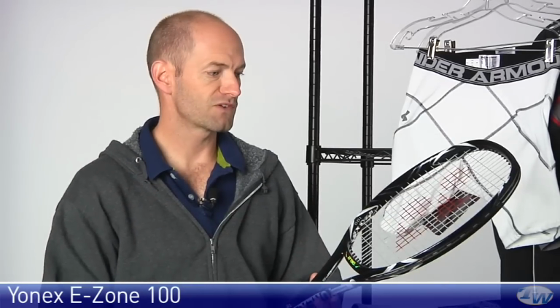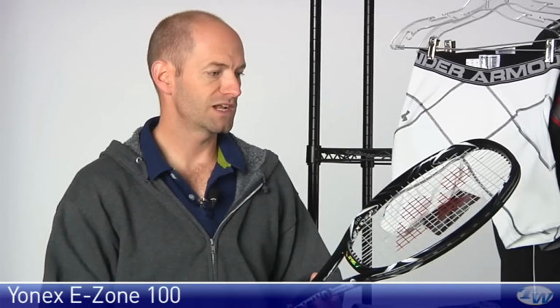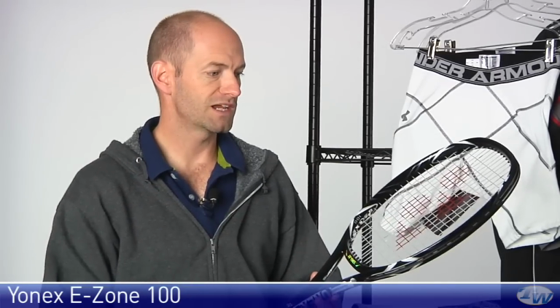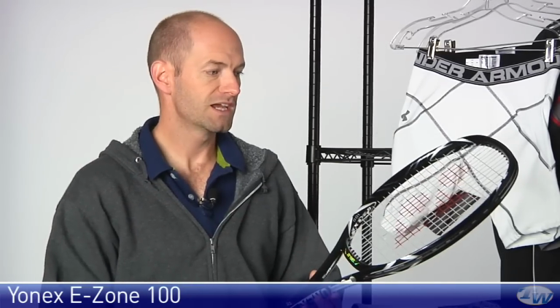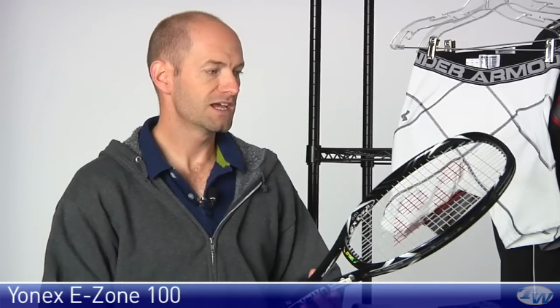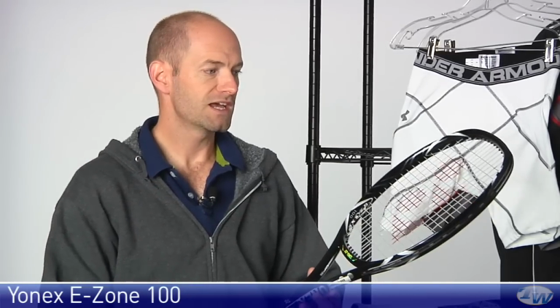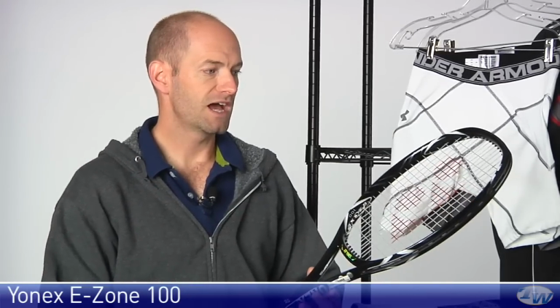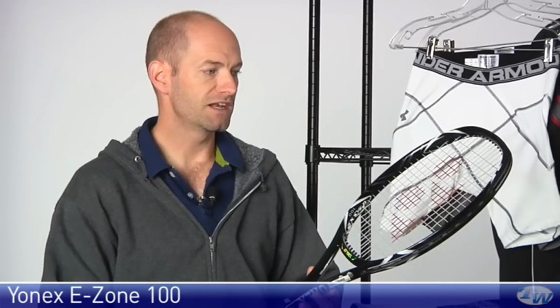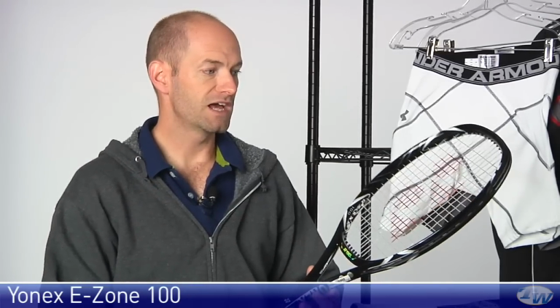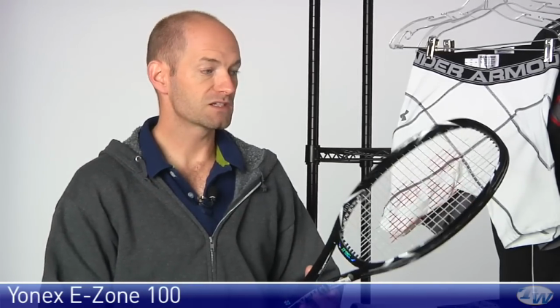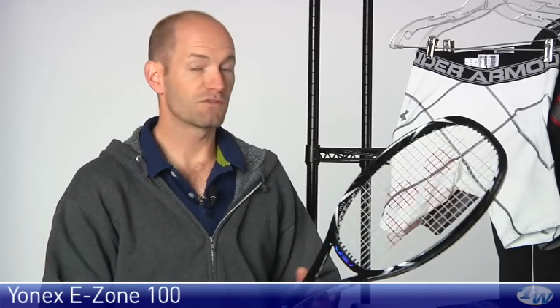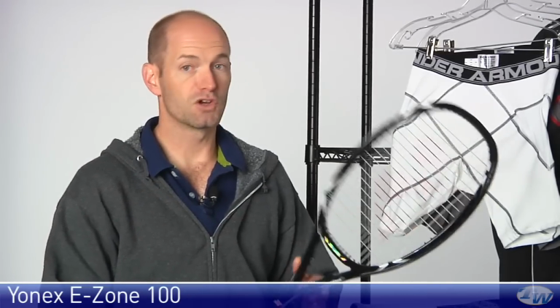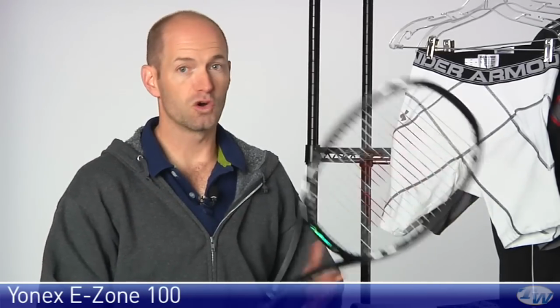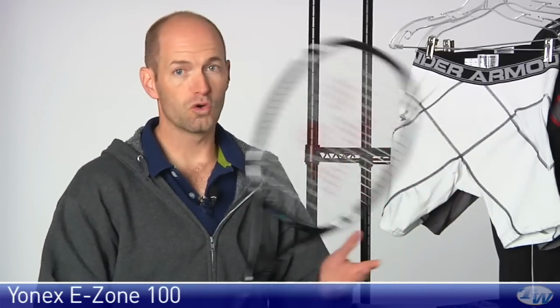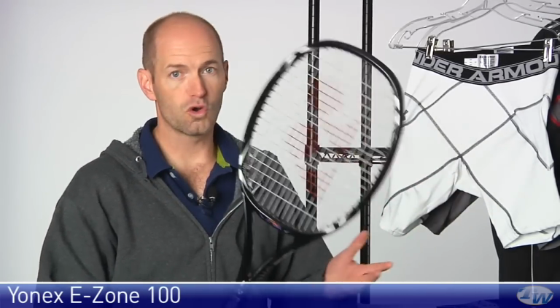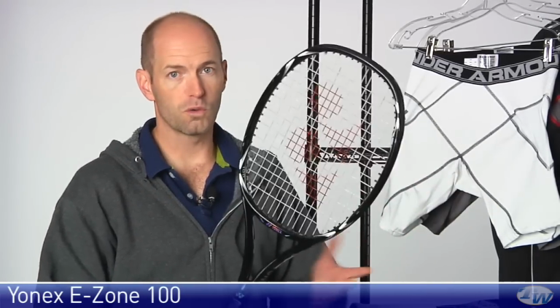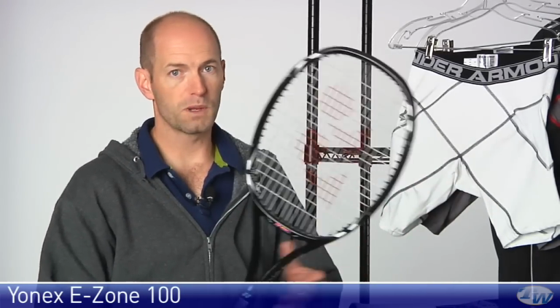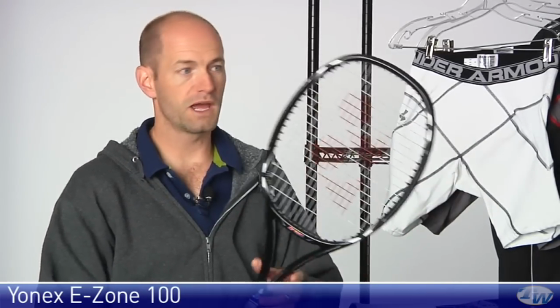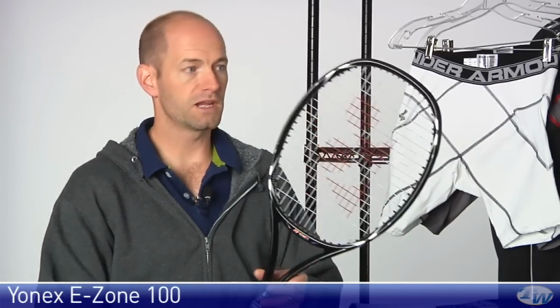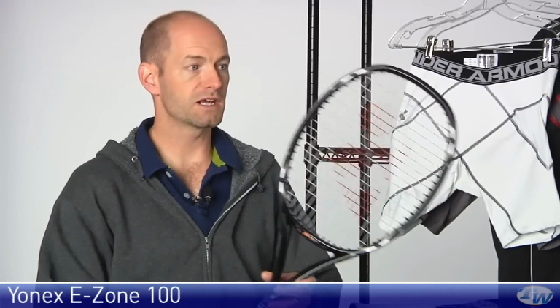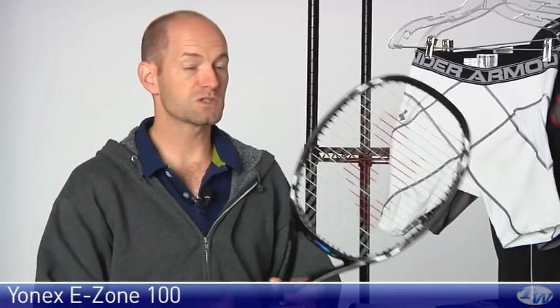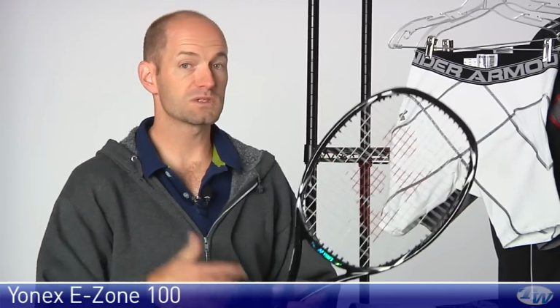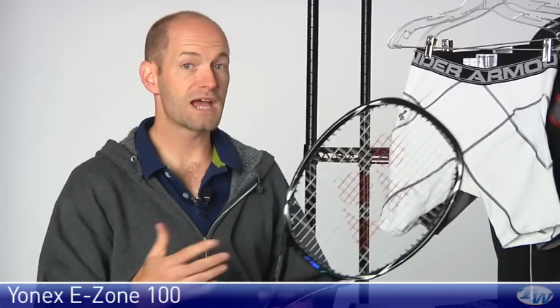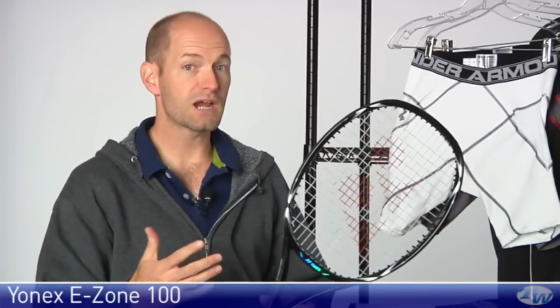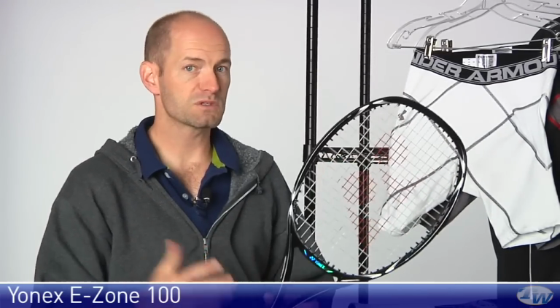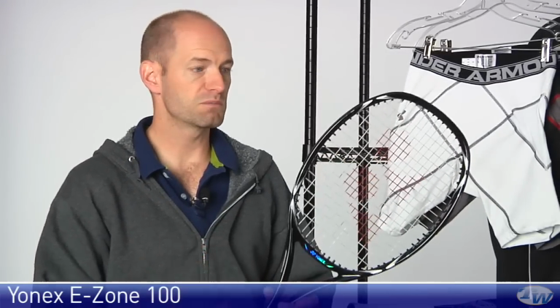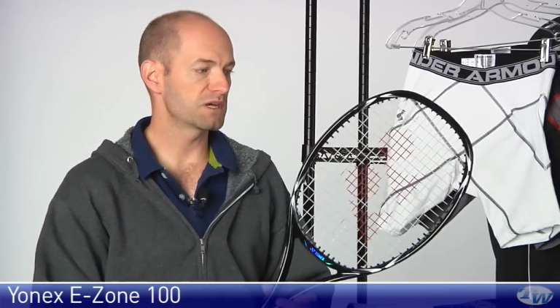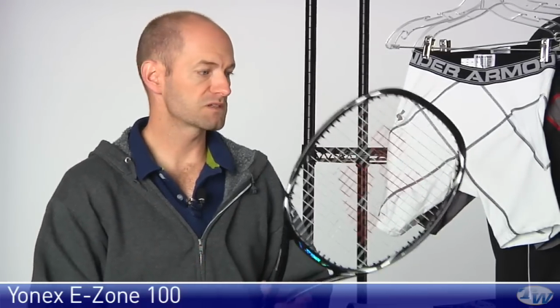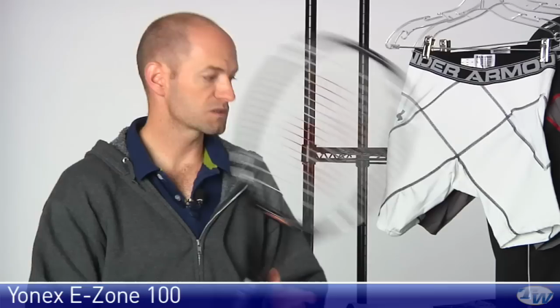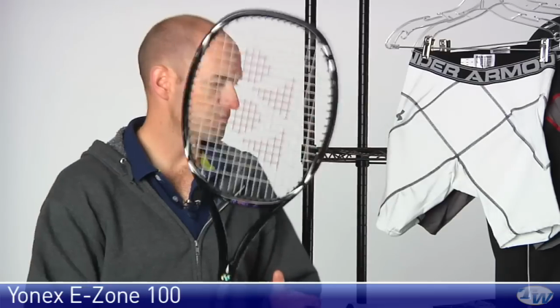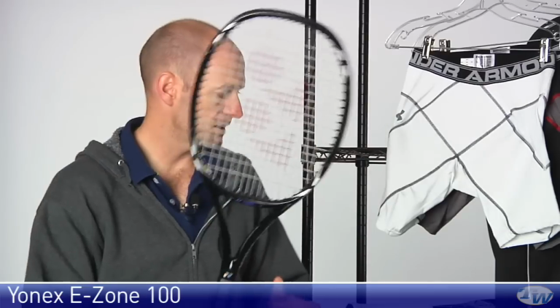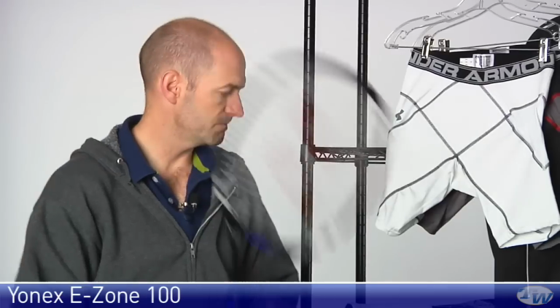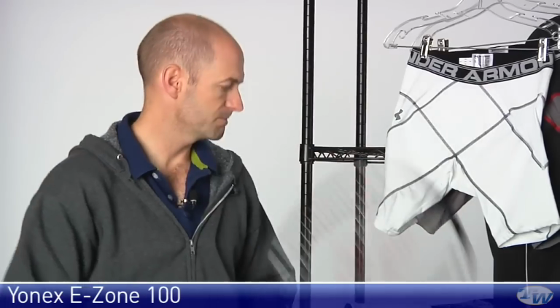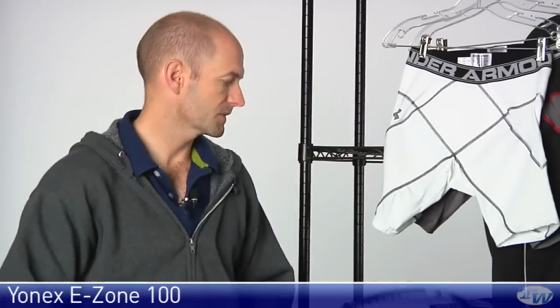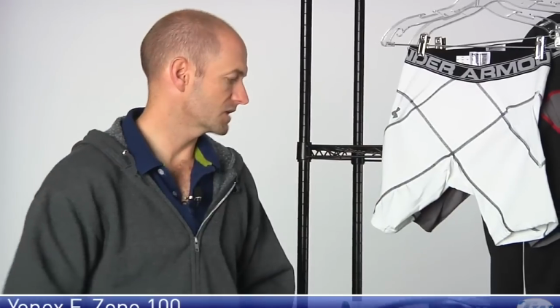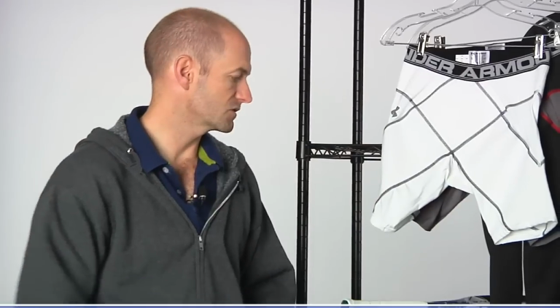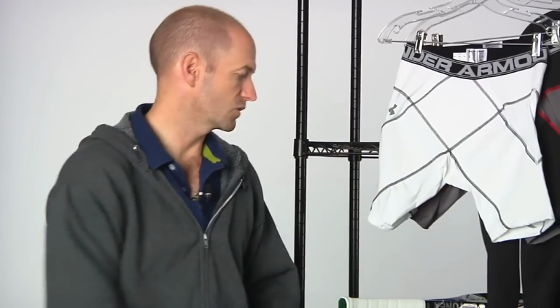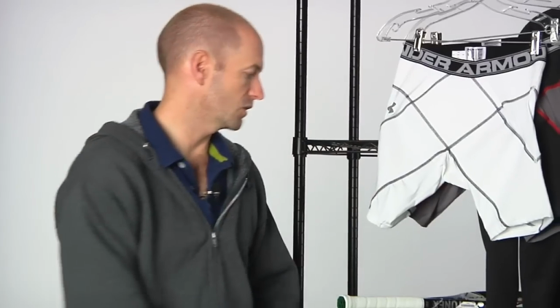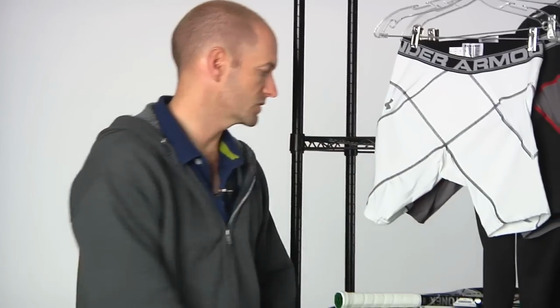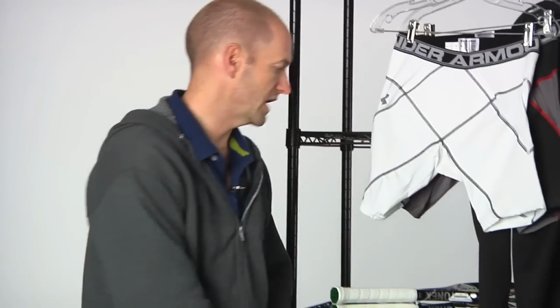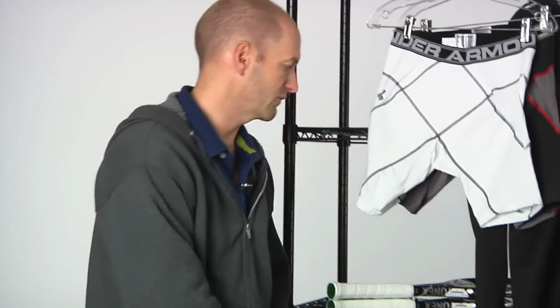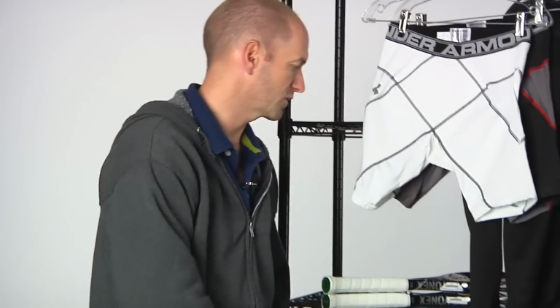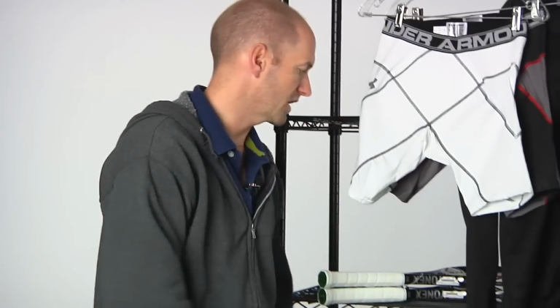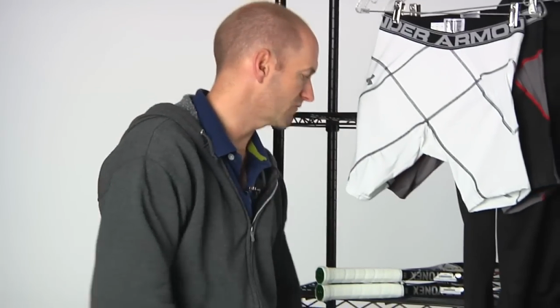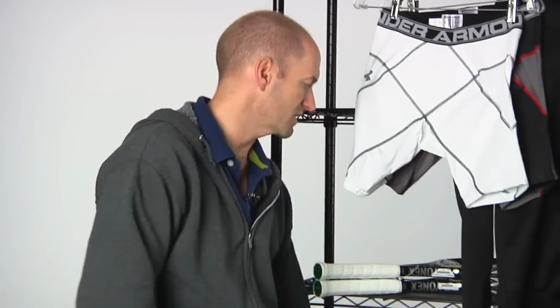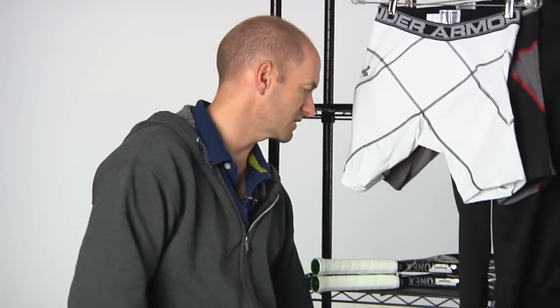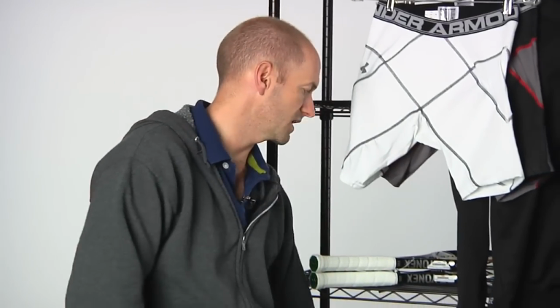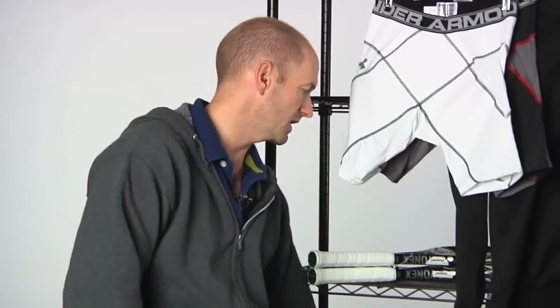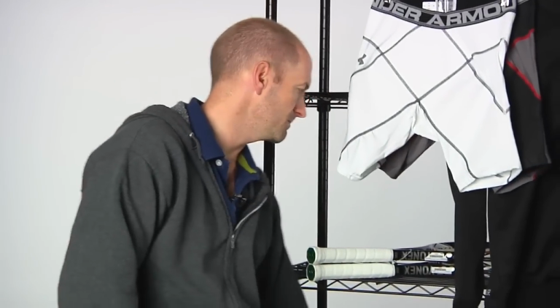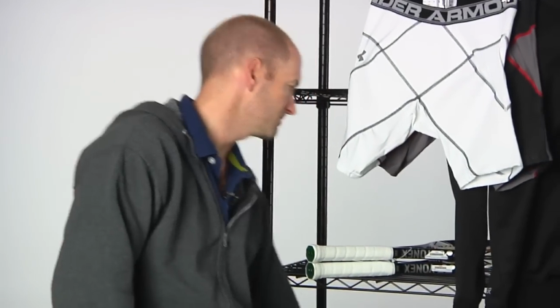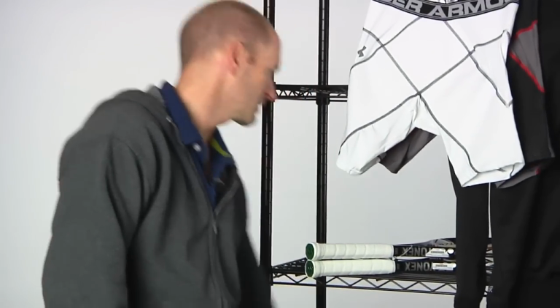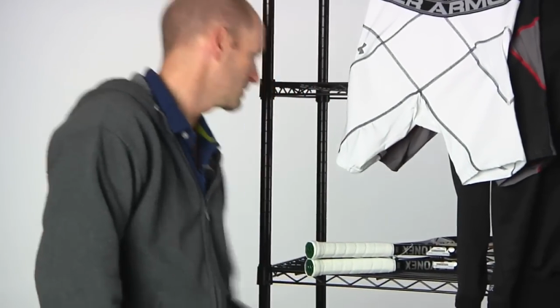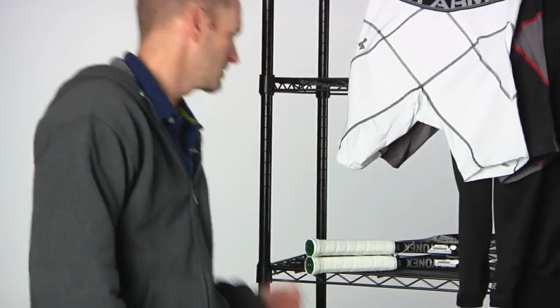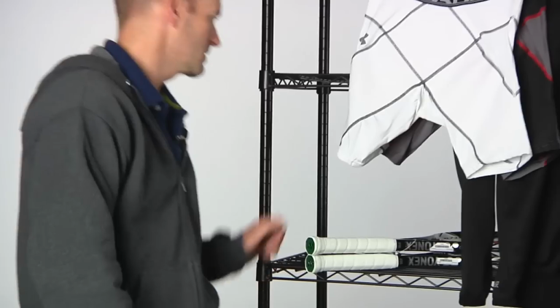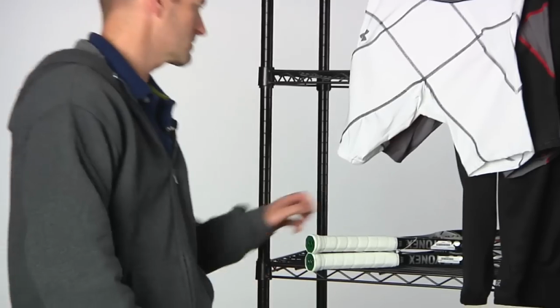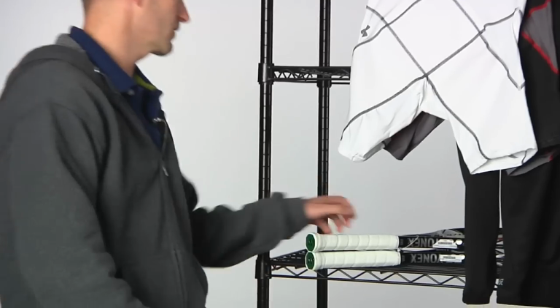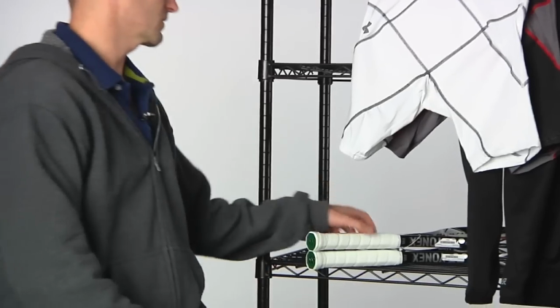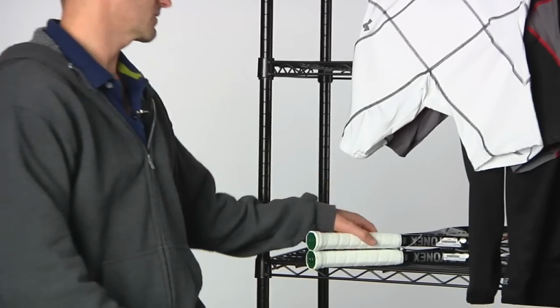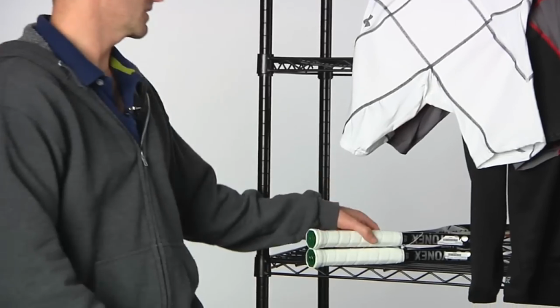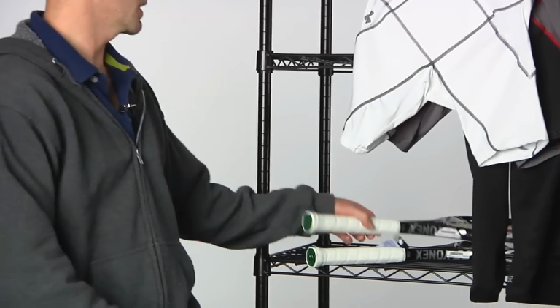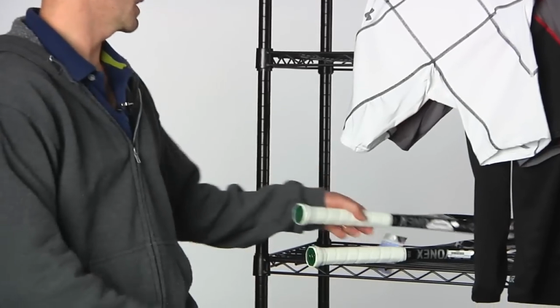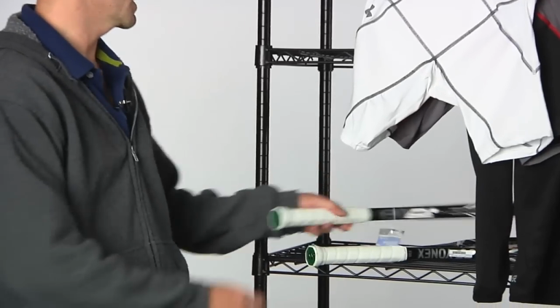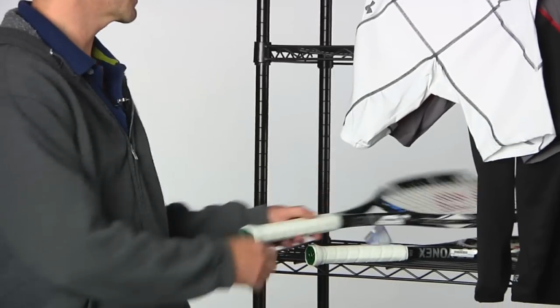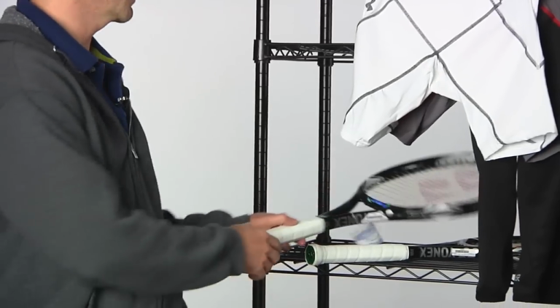It's going to give you some nice action on serves and overheads, making it very quick and fast feeling at net. So if you're an all-court player who likes to attack with some pace and spin, that's a good one to have a look at. Let's look at the next one.